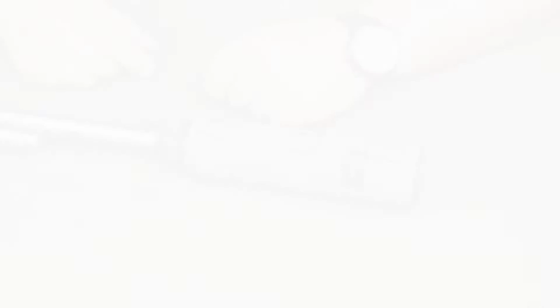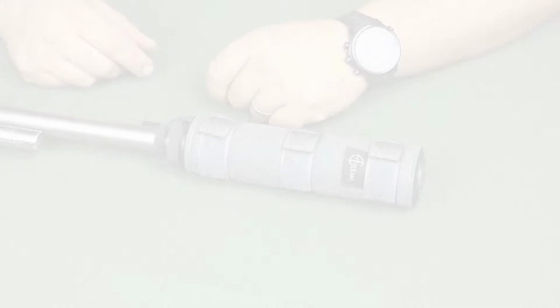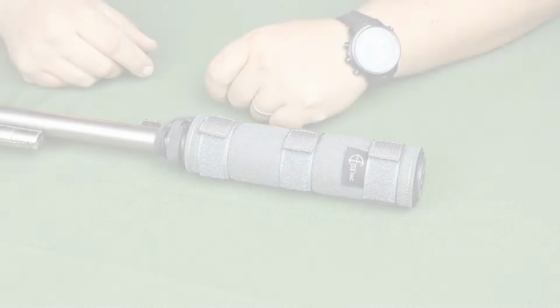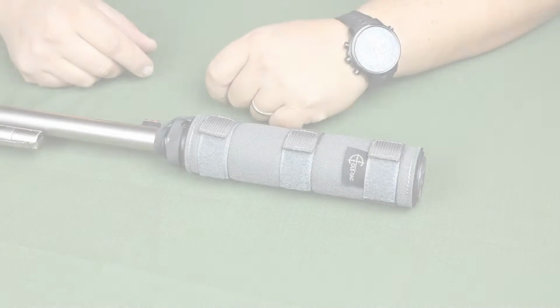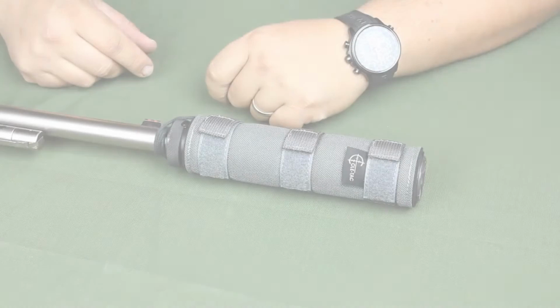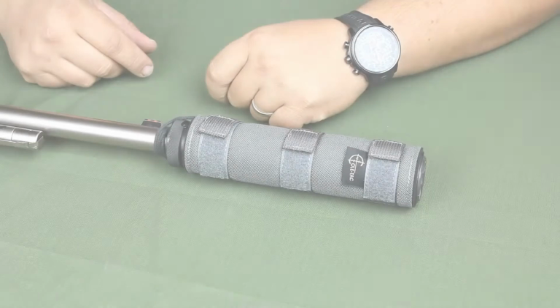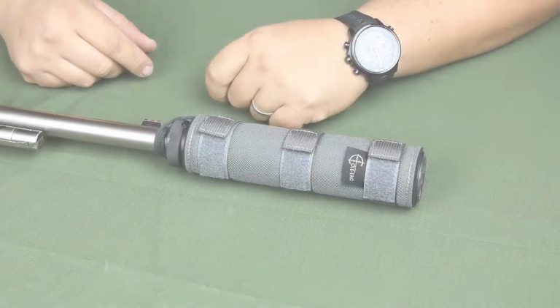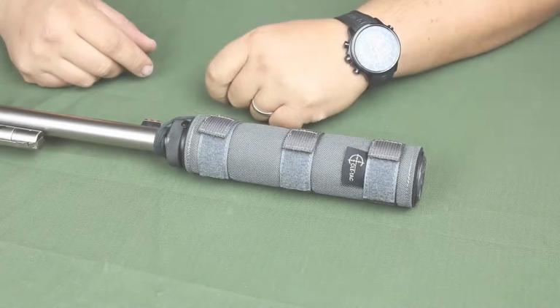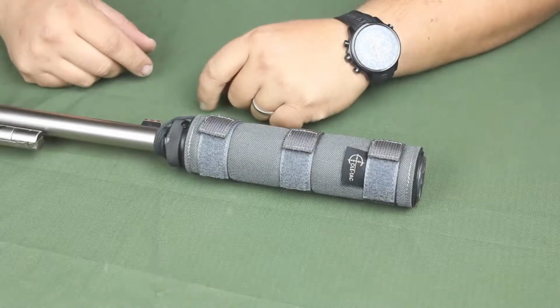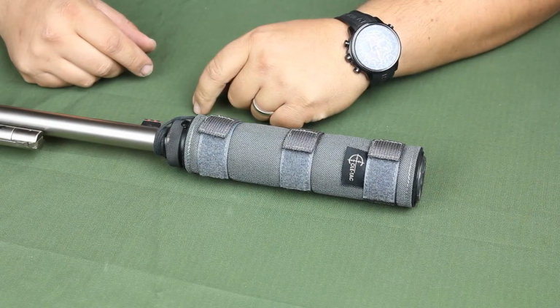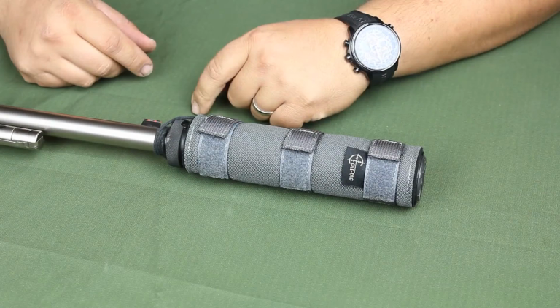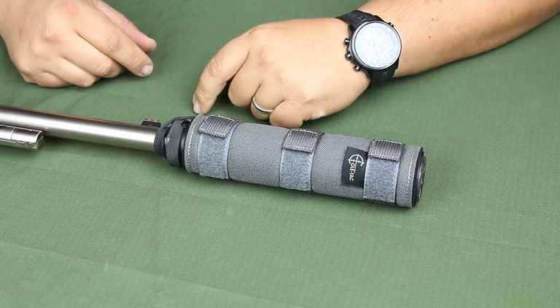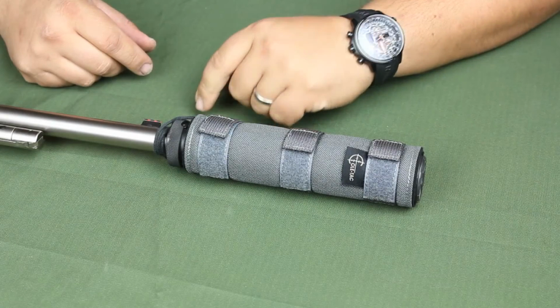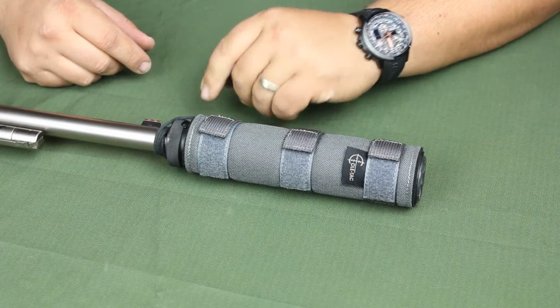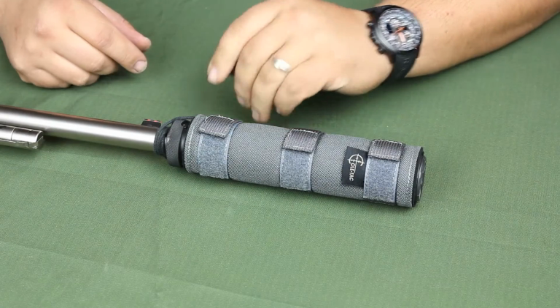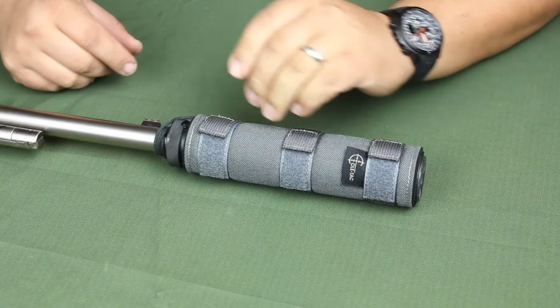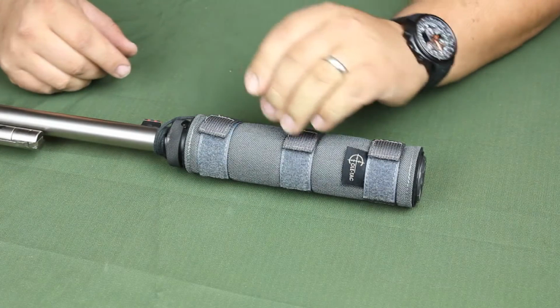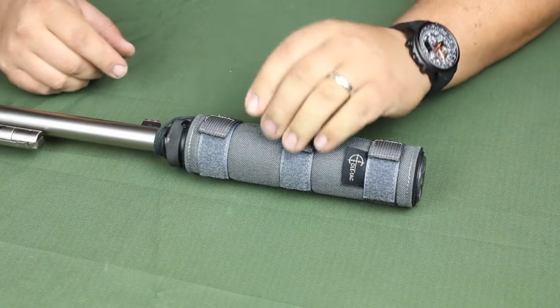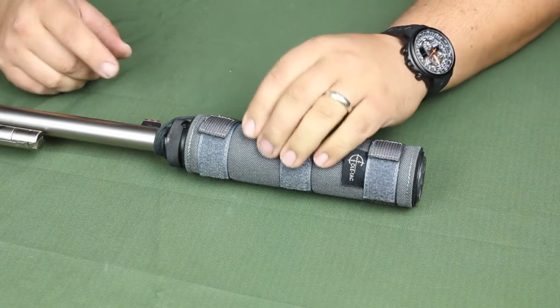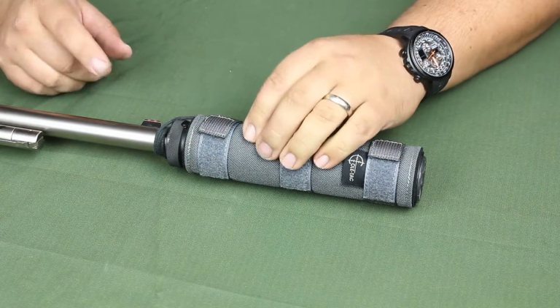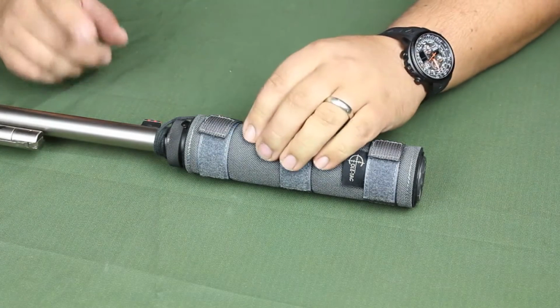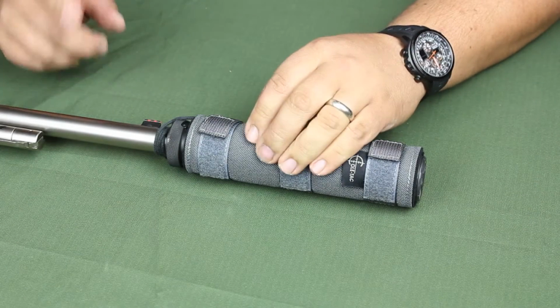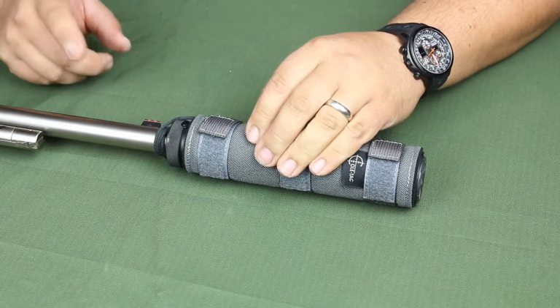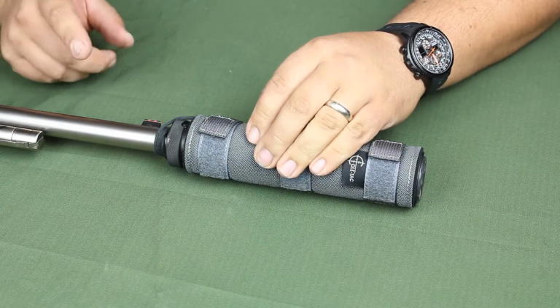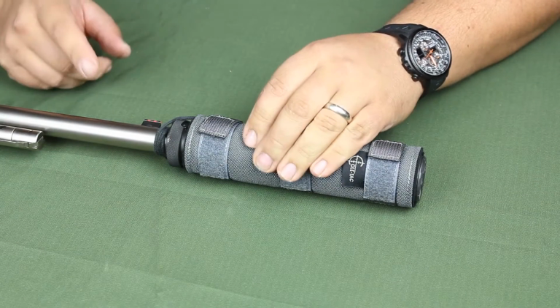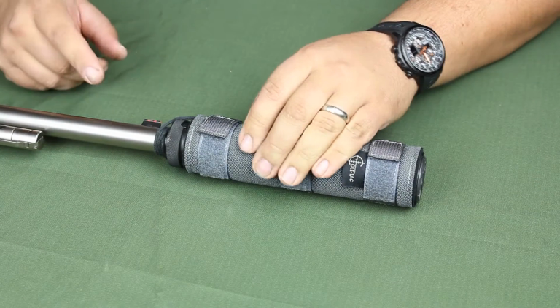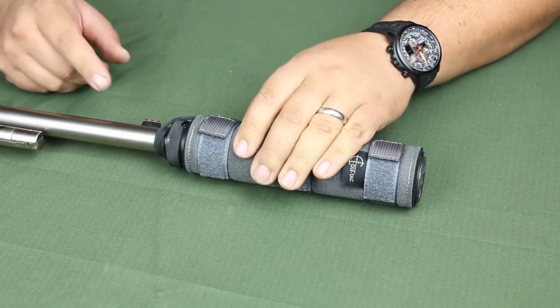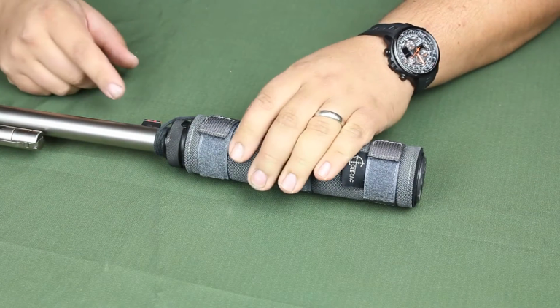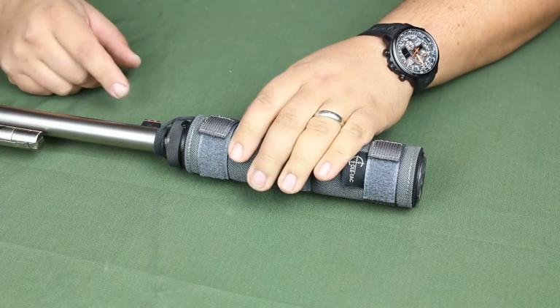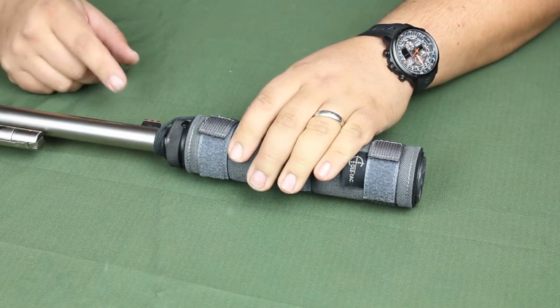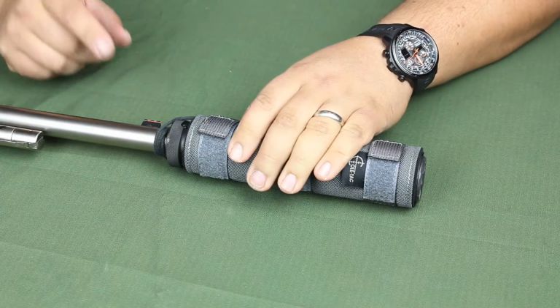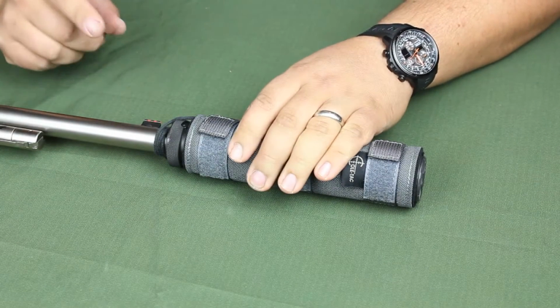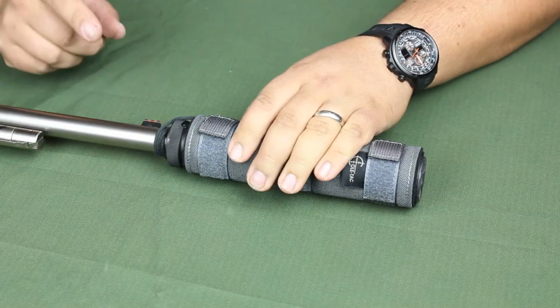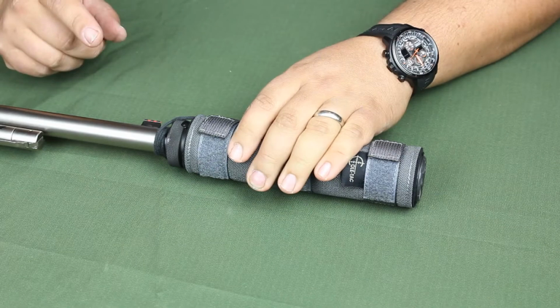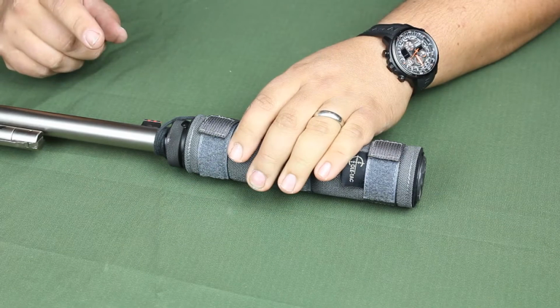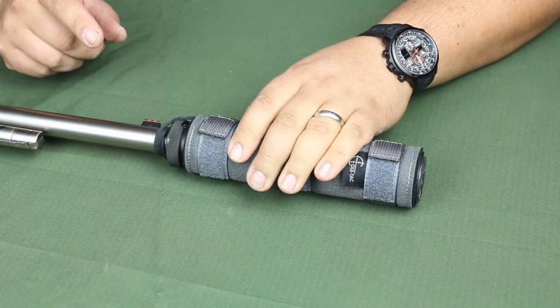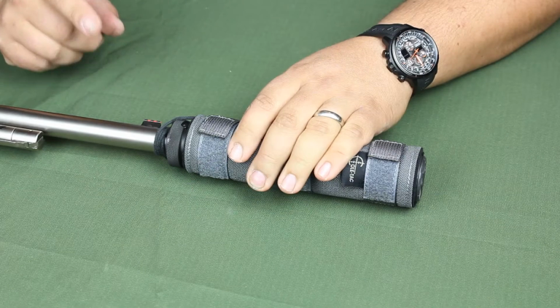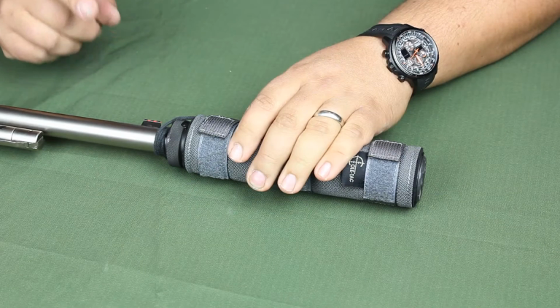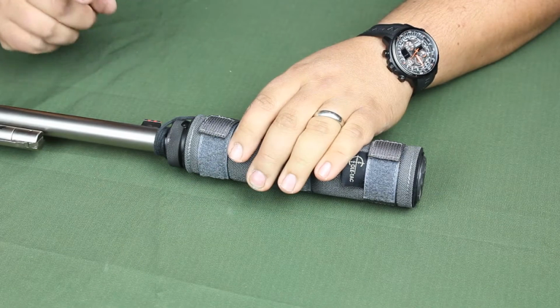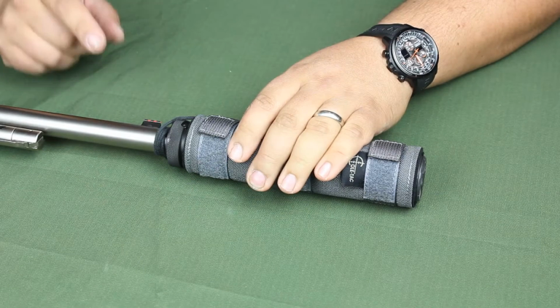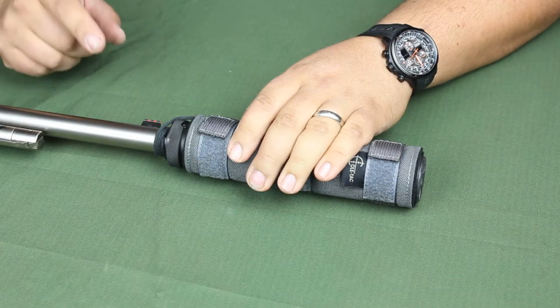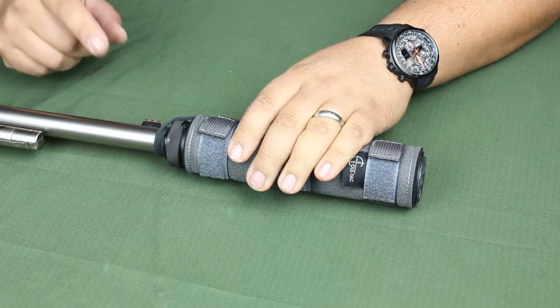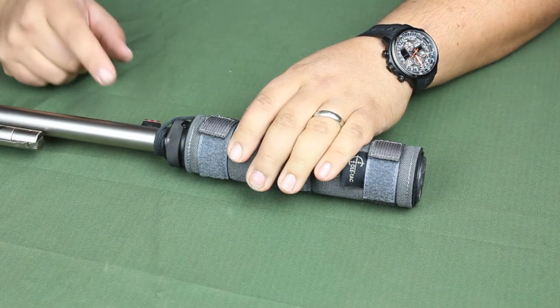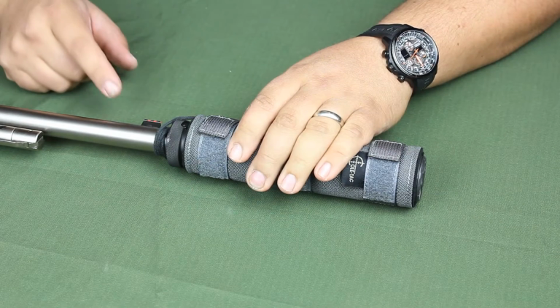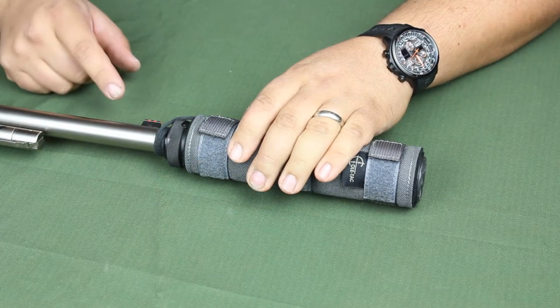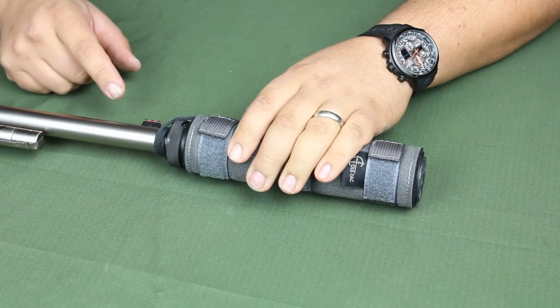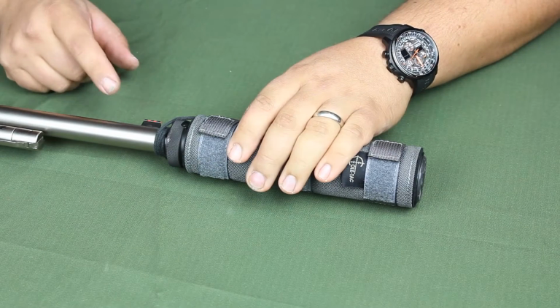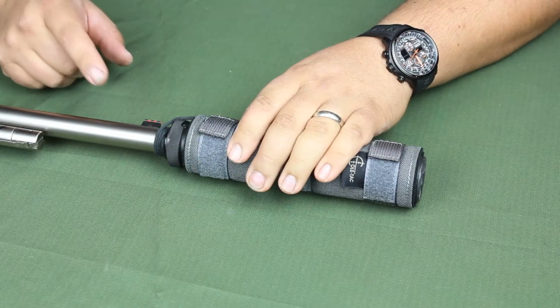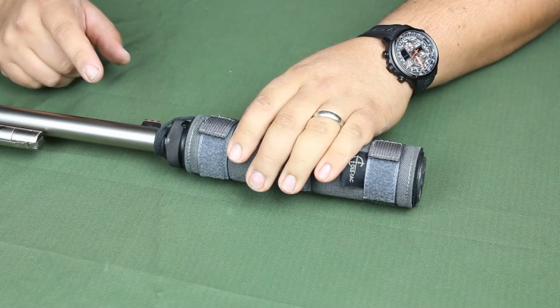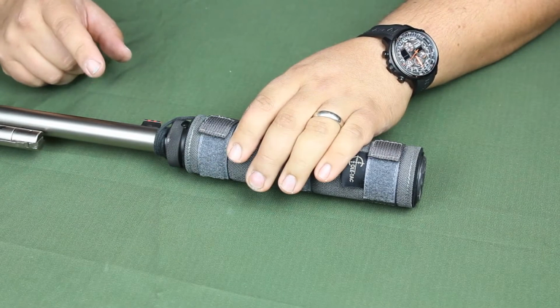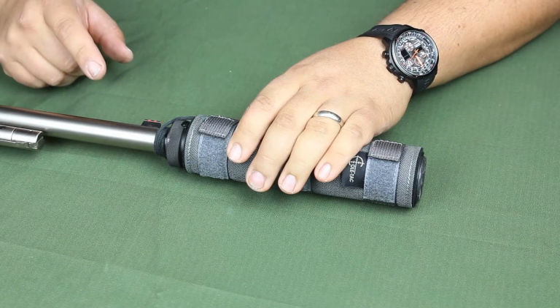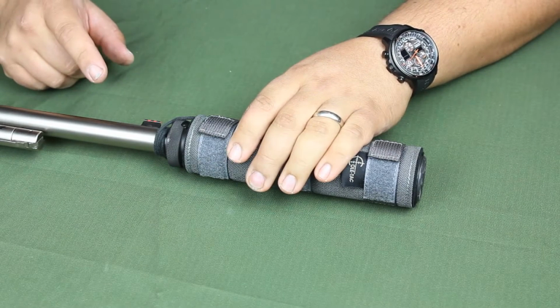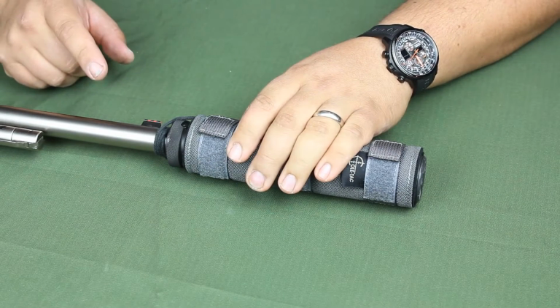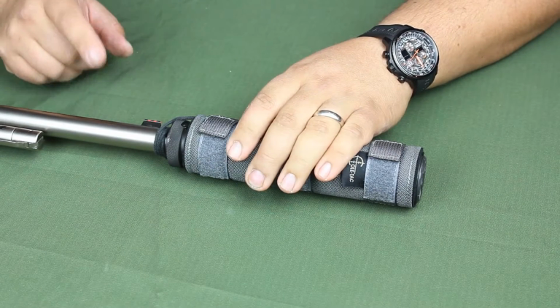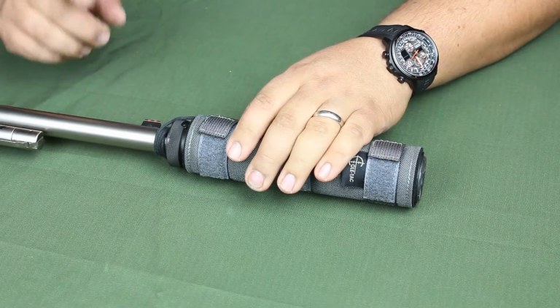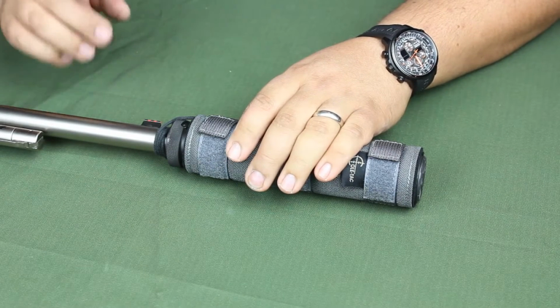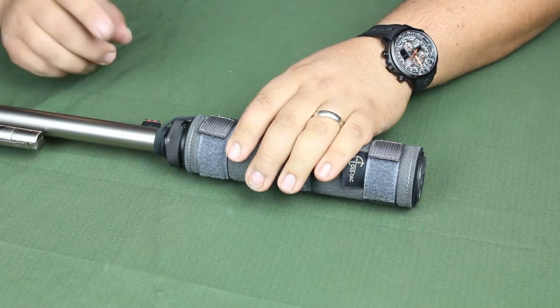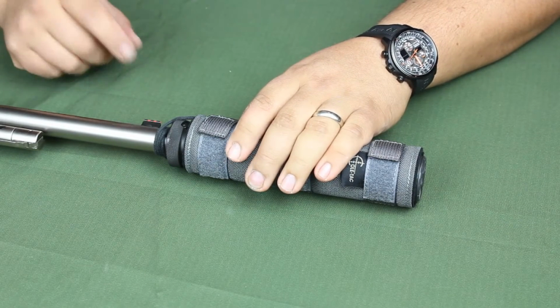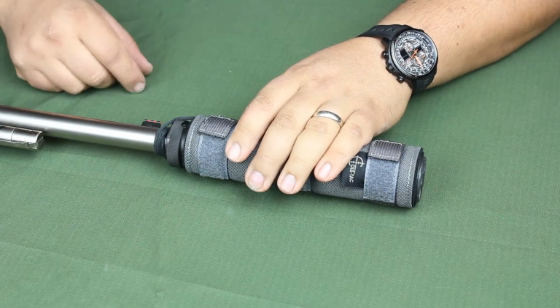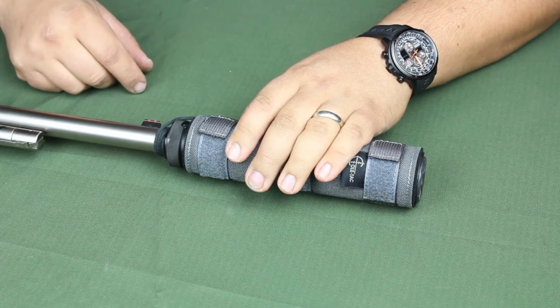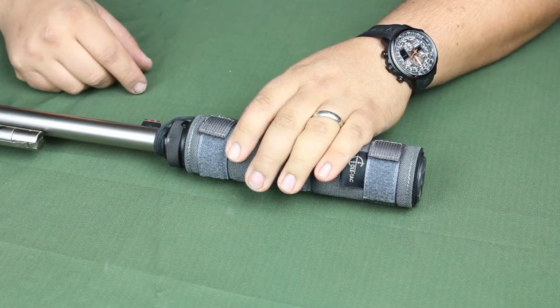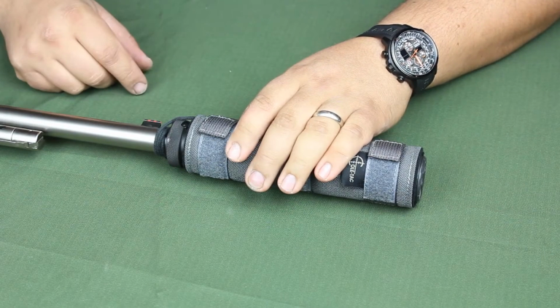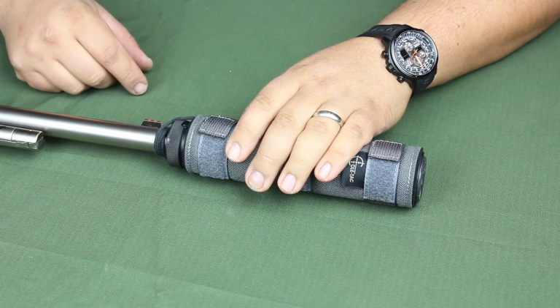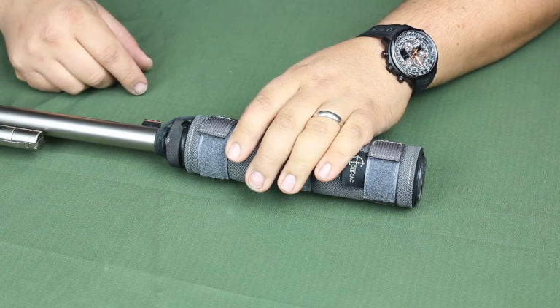Hello, this is Dustin from Coltac. I thought I'd do a quick video showing one of the new options that we're offering on all of our suppressor covers.